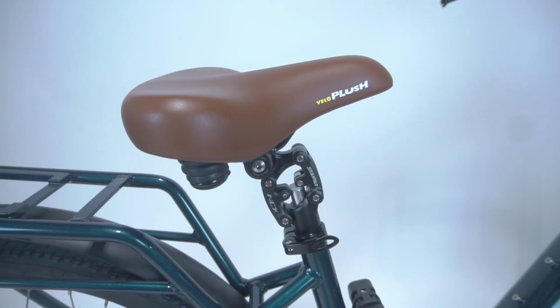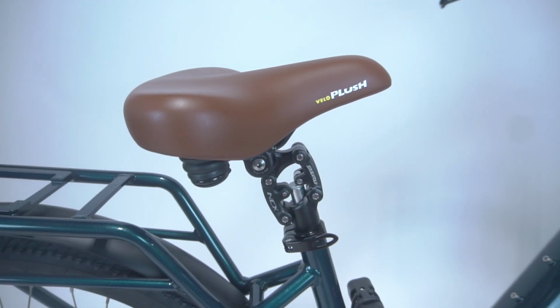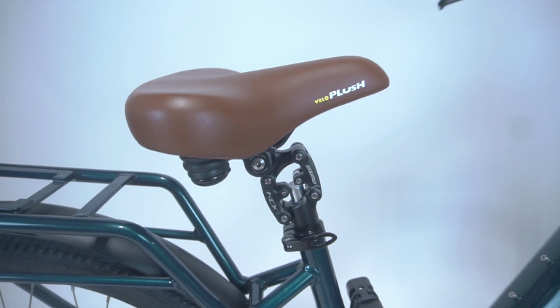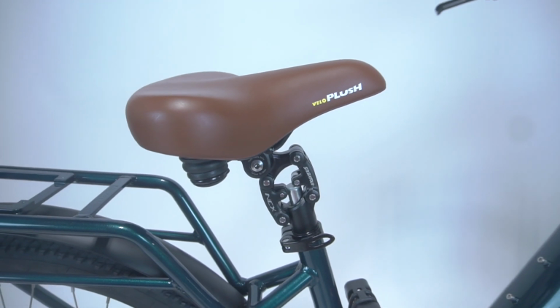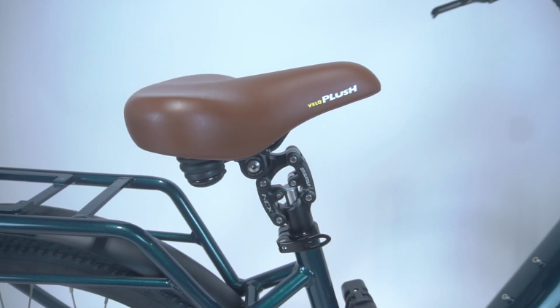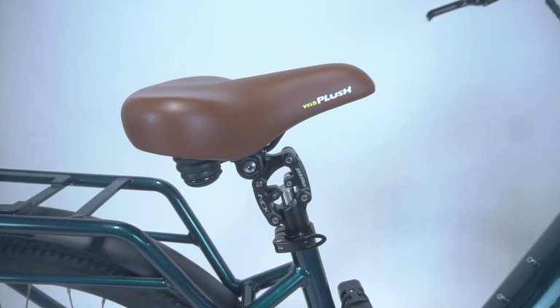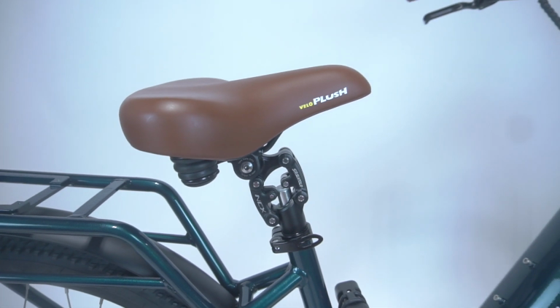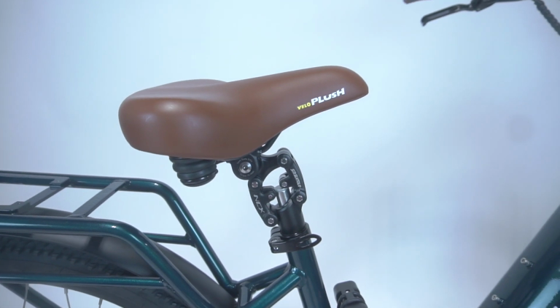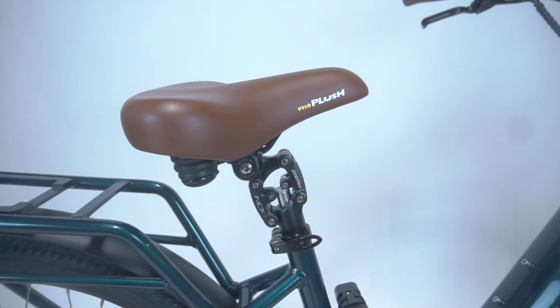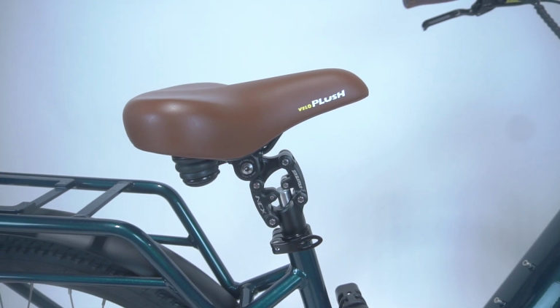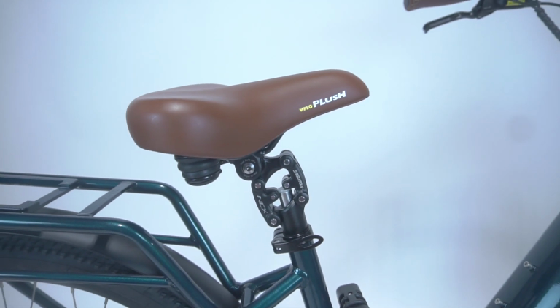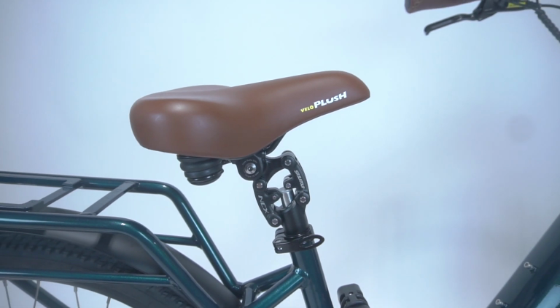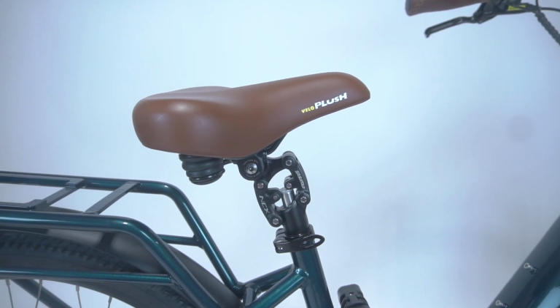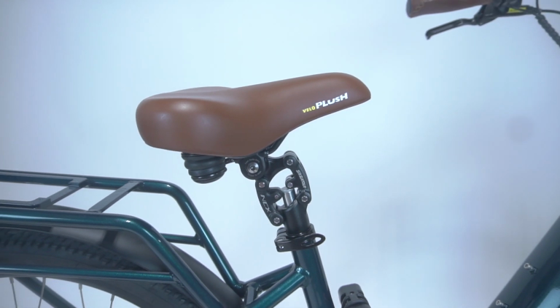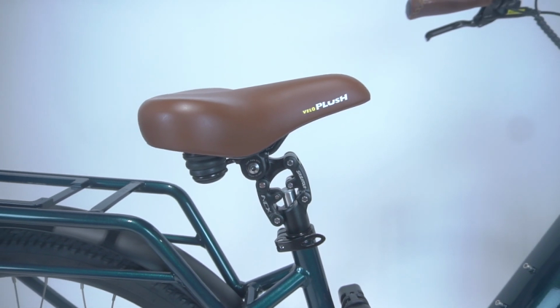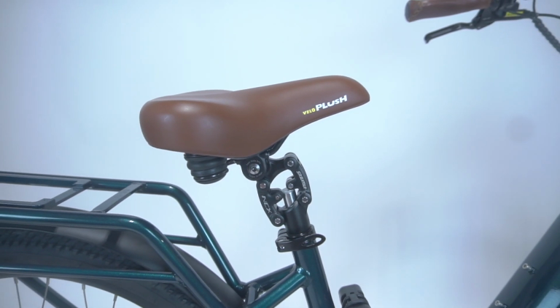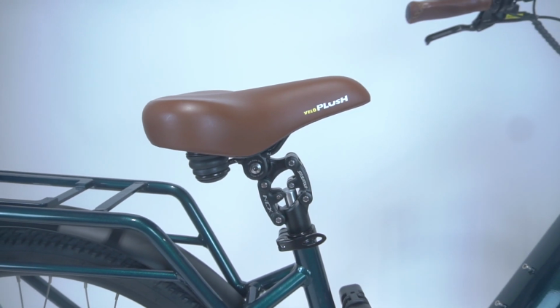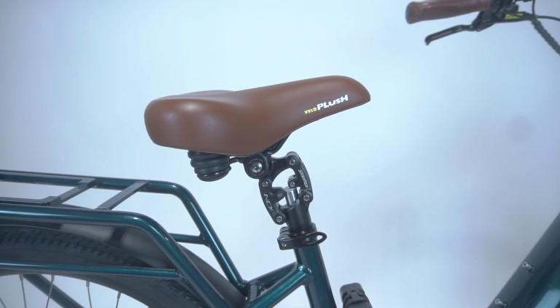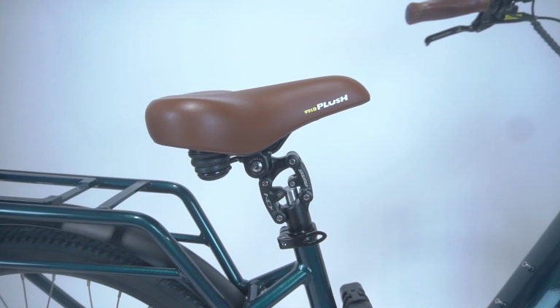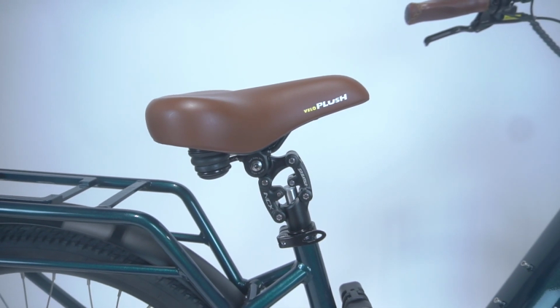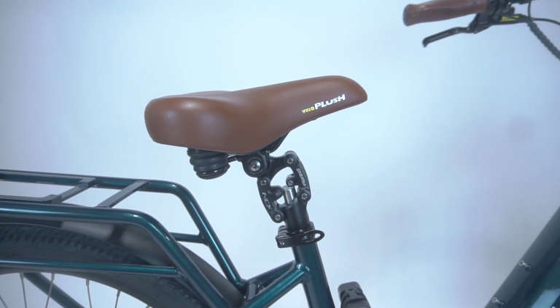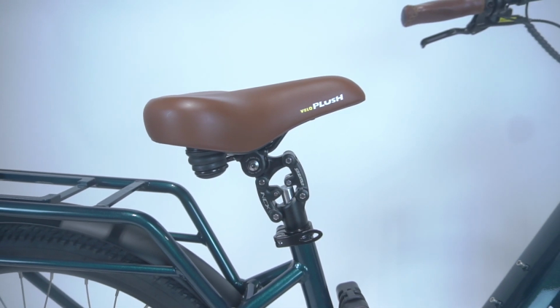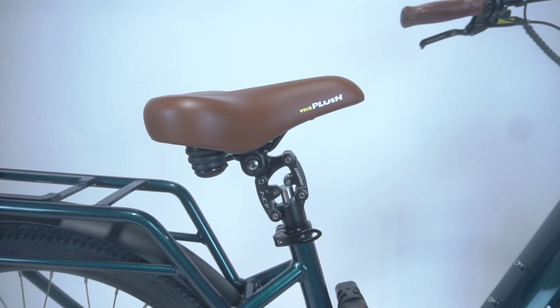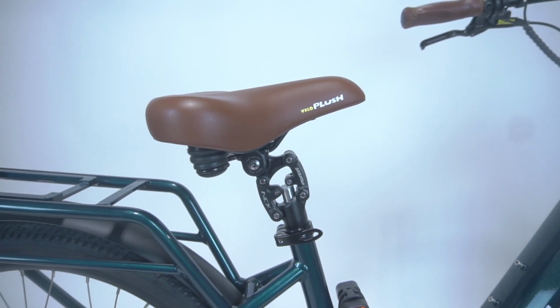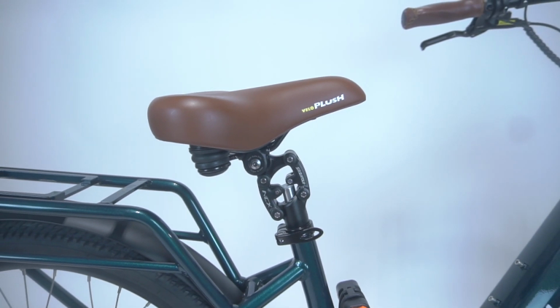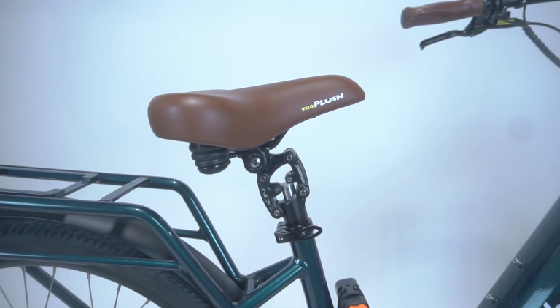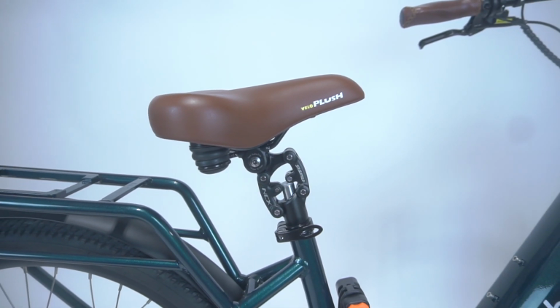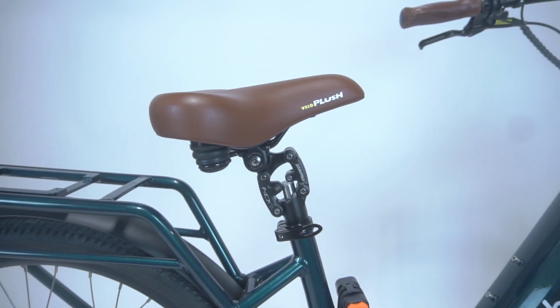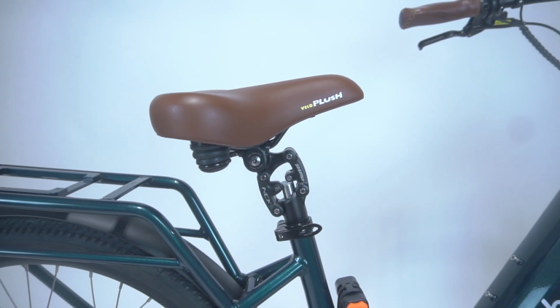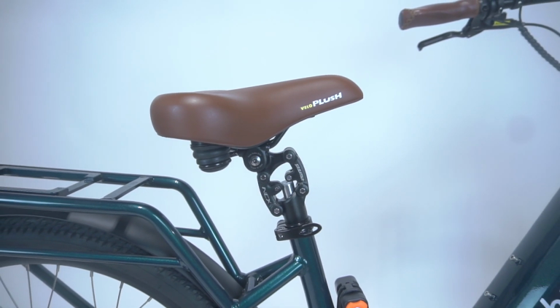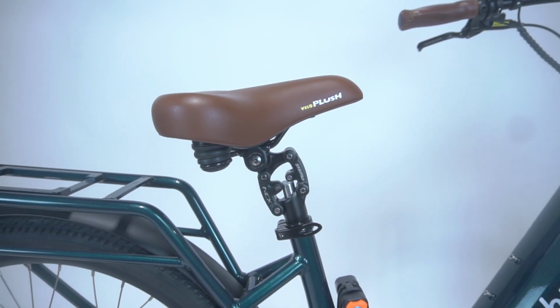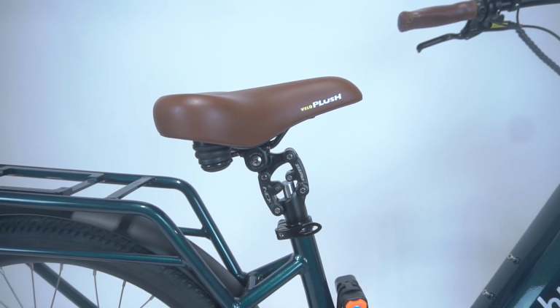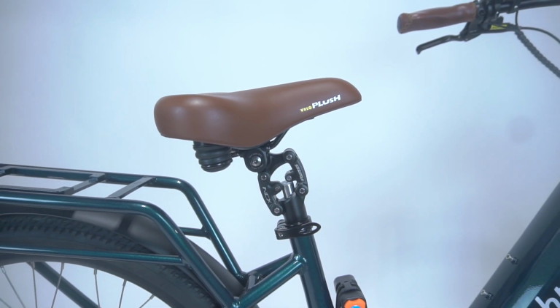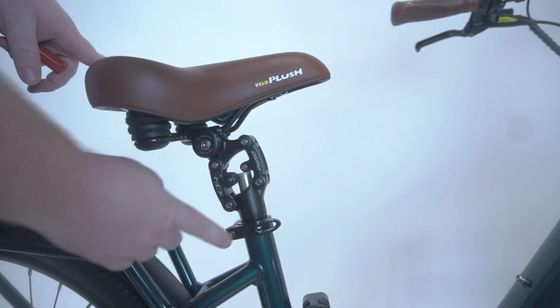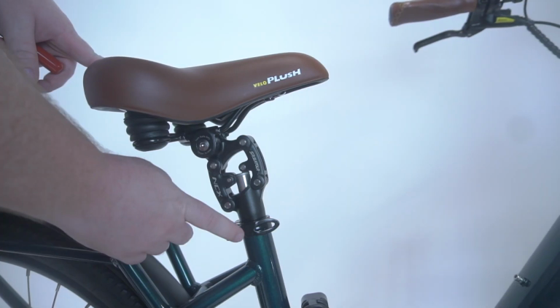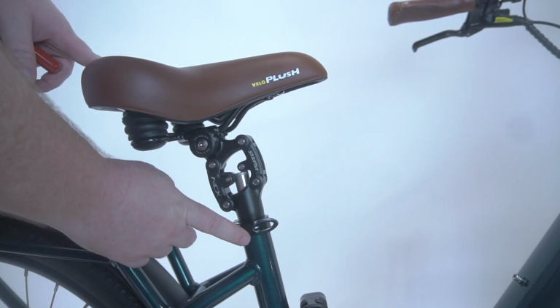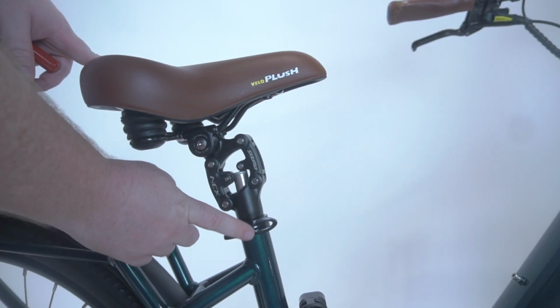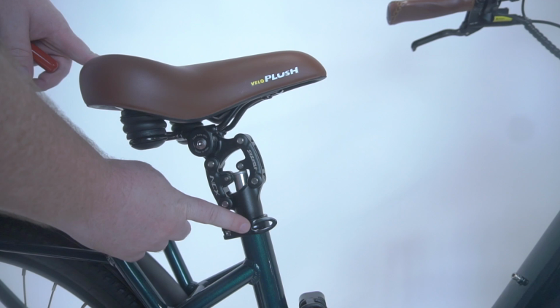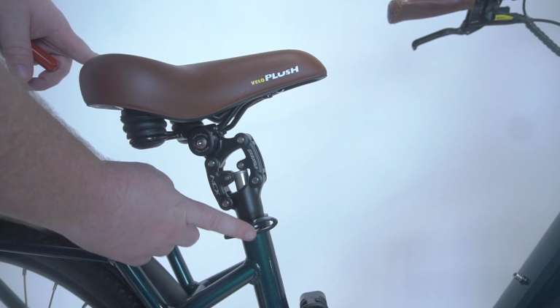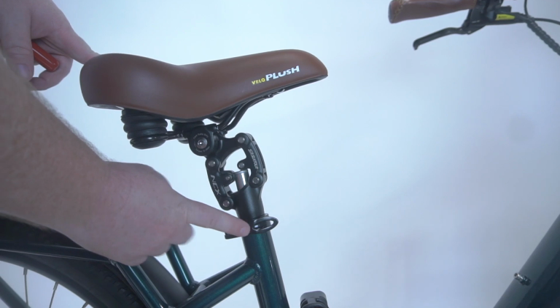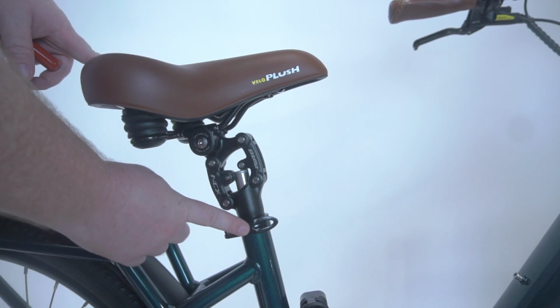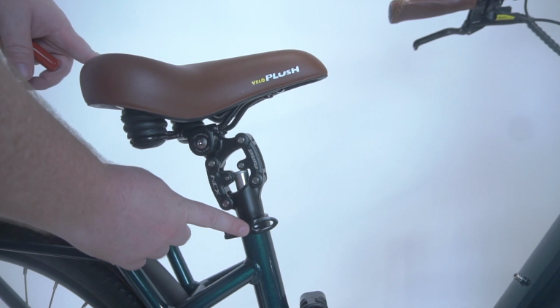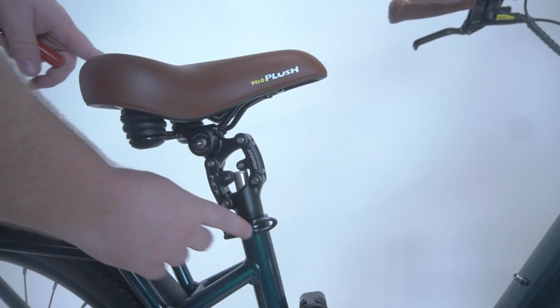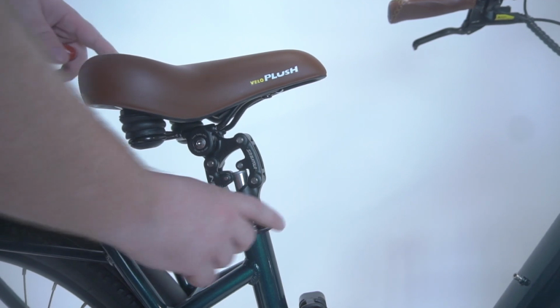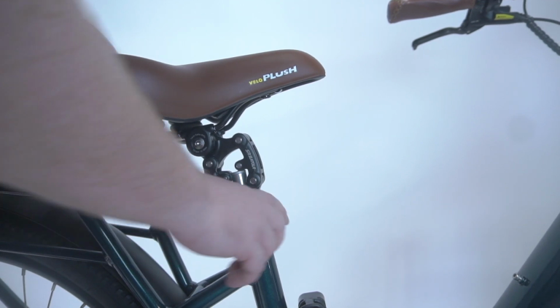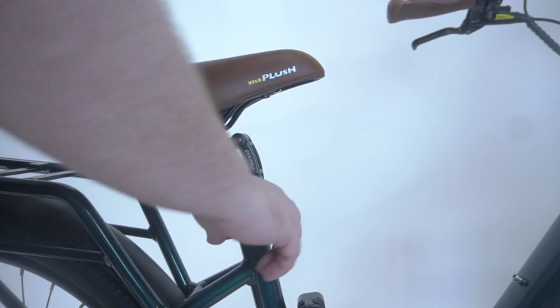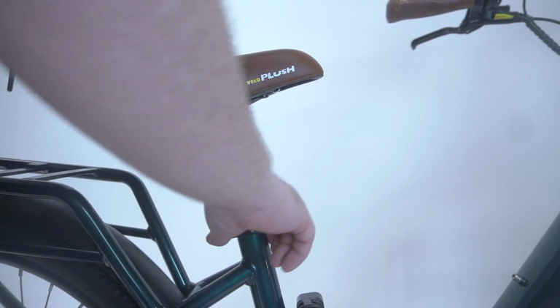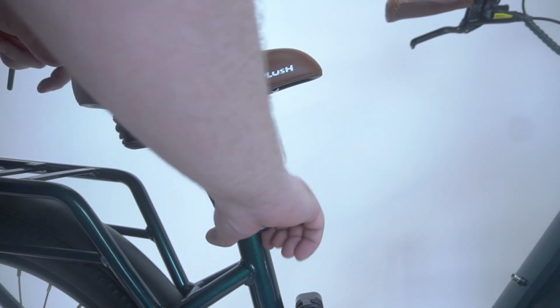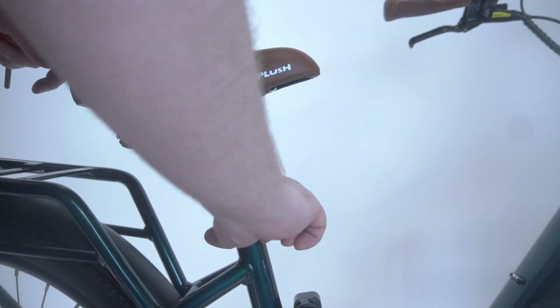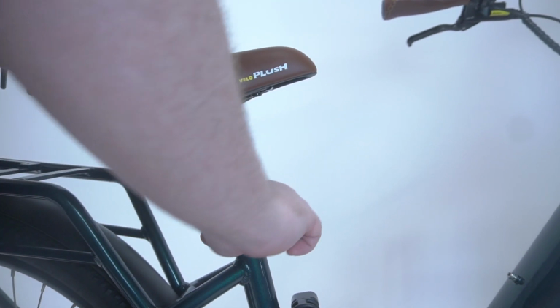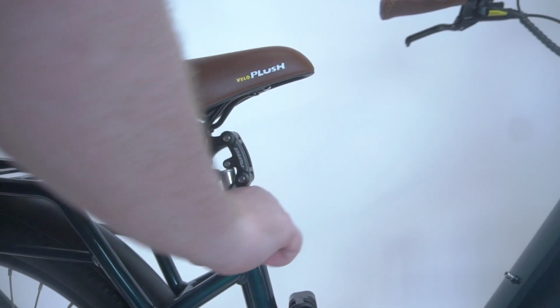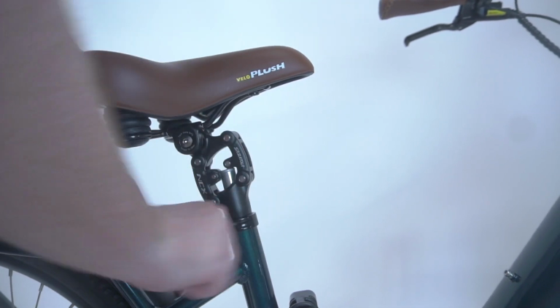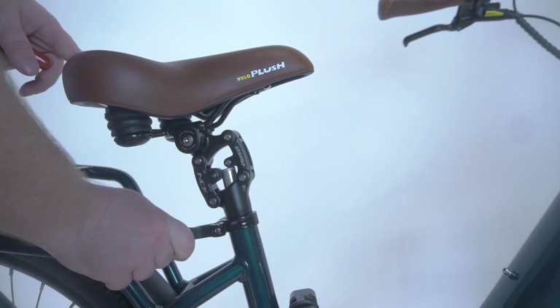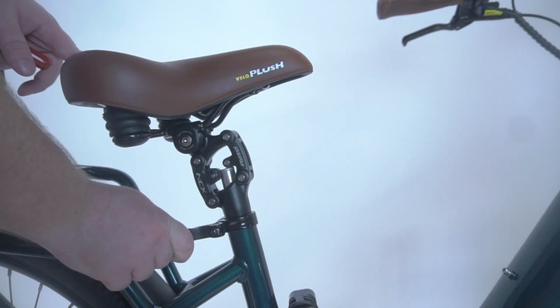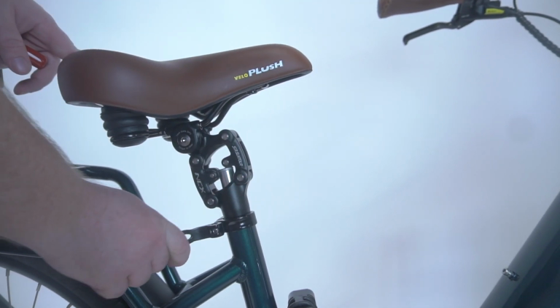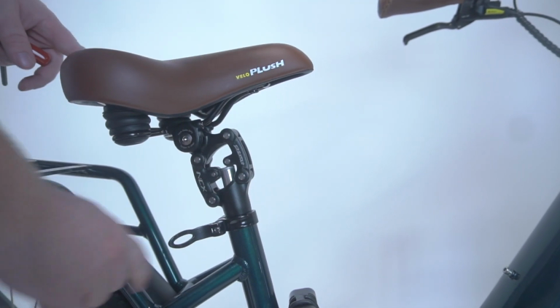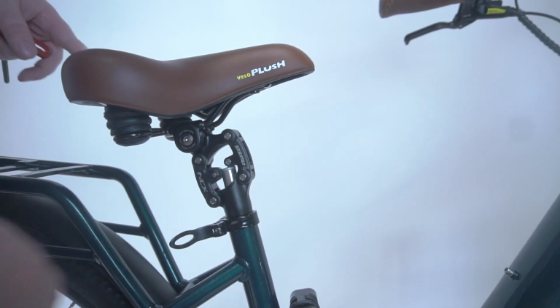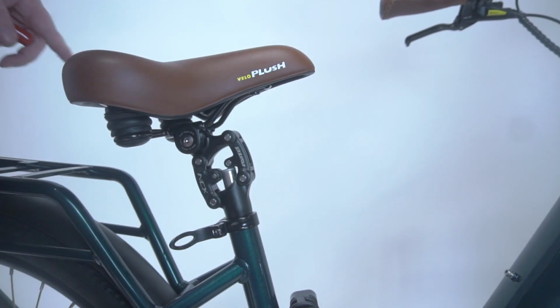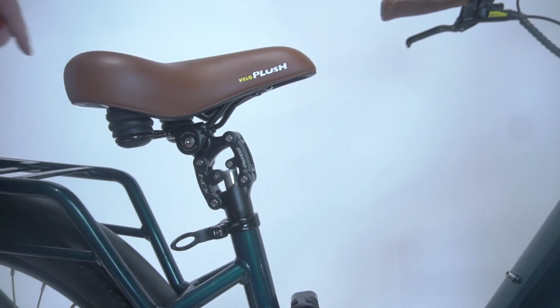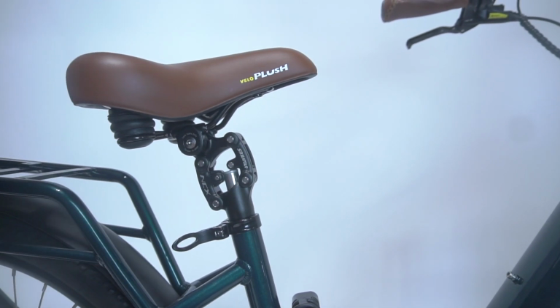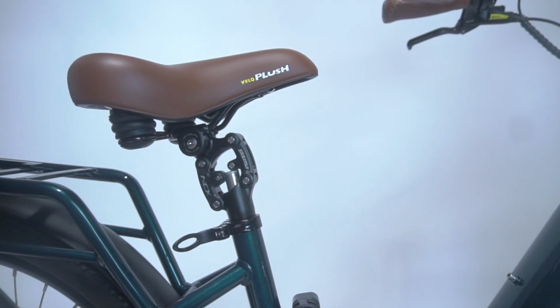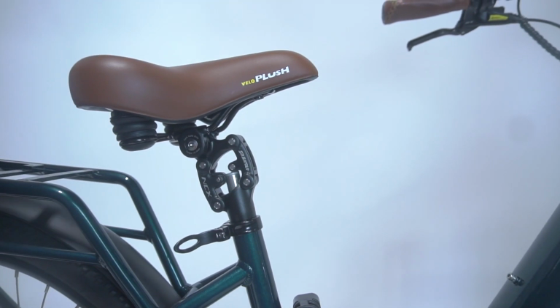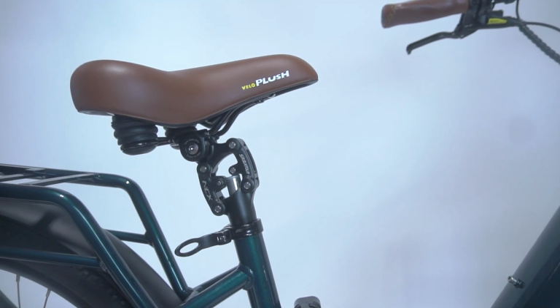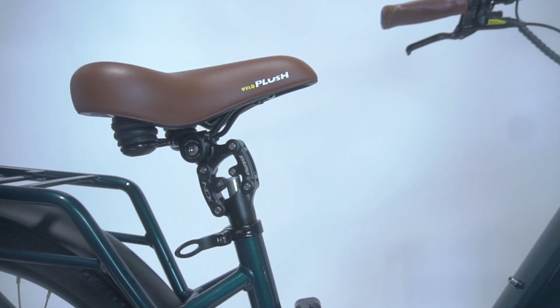Welcome to the U-Free Guide to Adjusting Your Seat. To adjust the seat post suspension, first open the quick release located on the down tube.